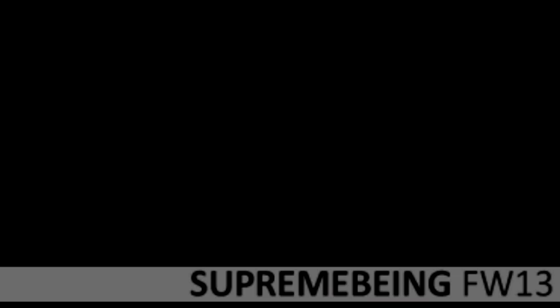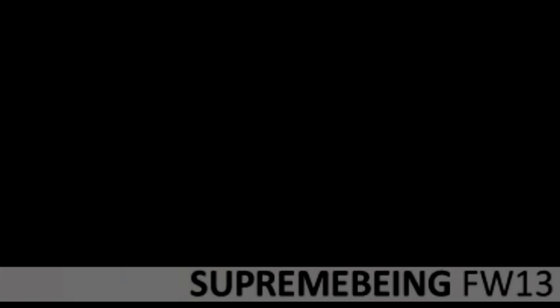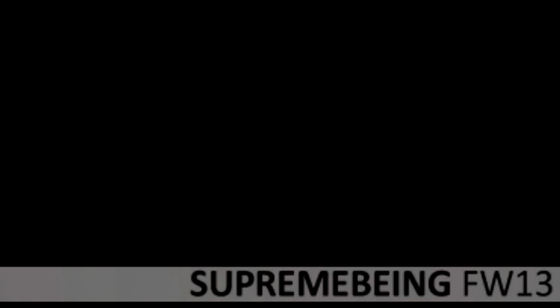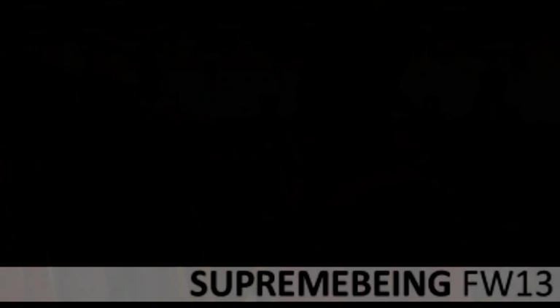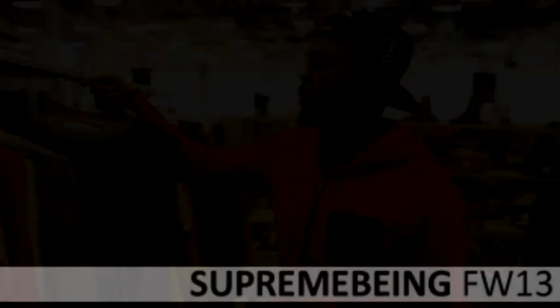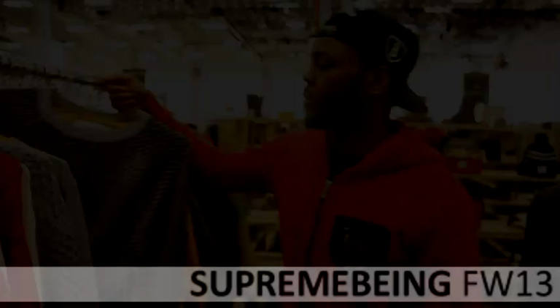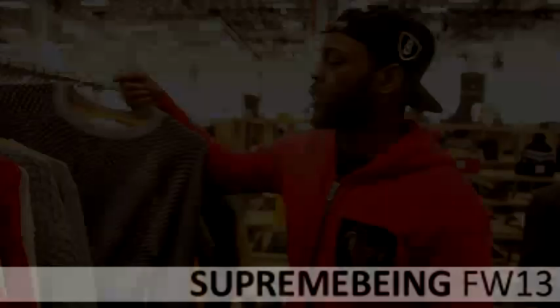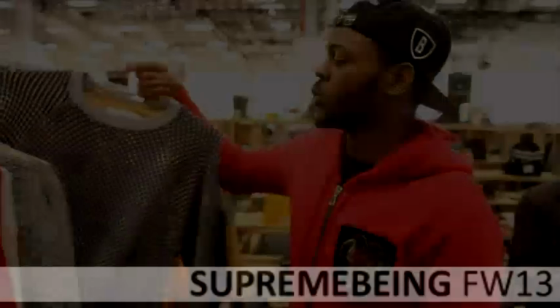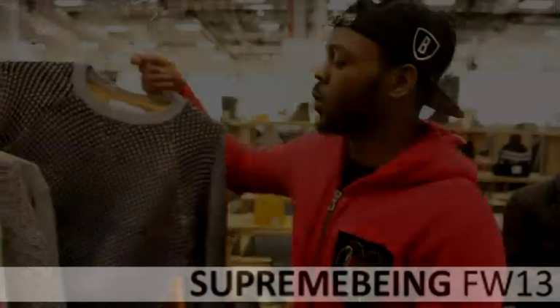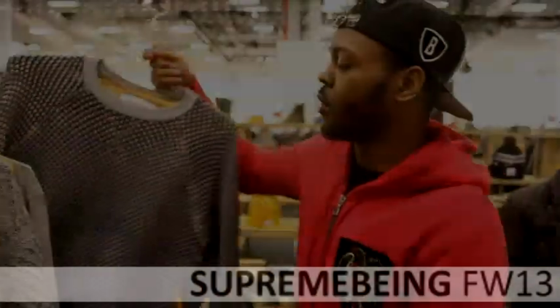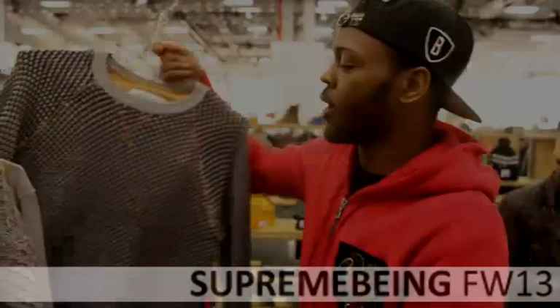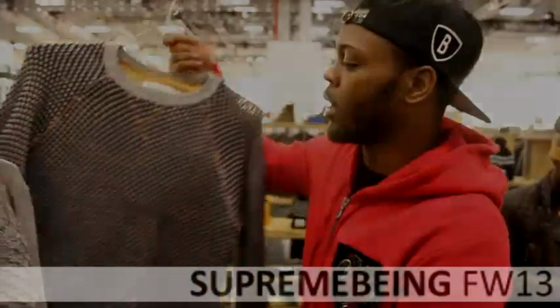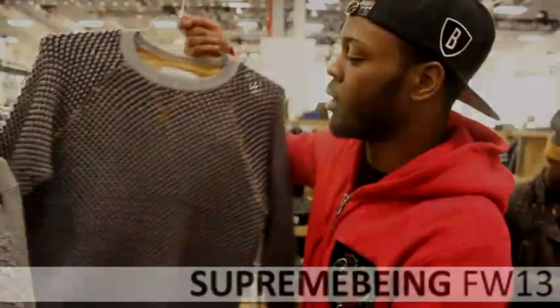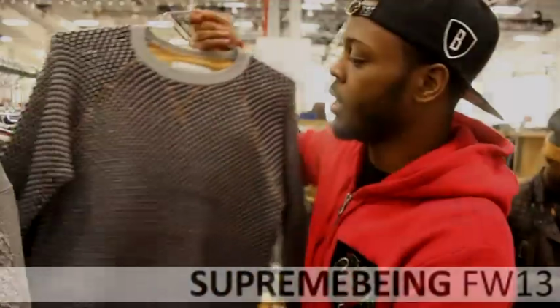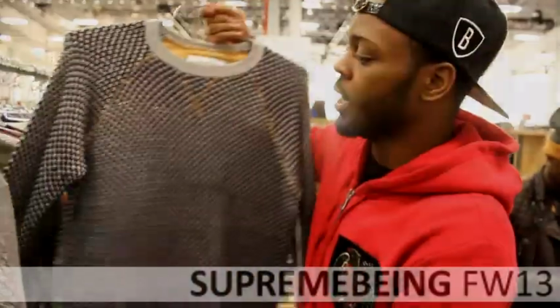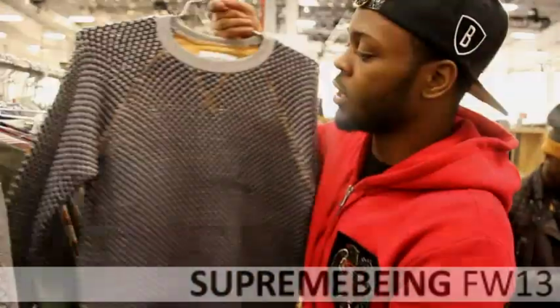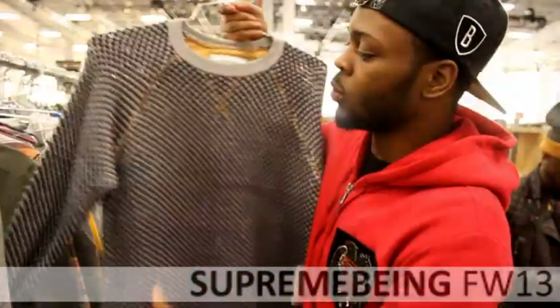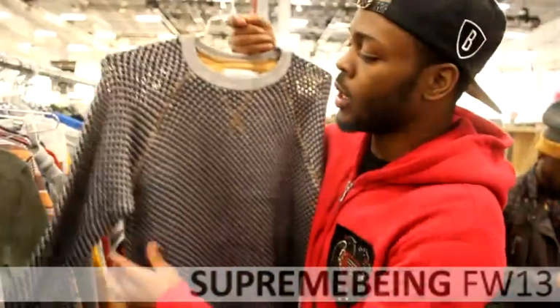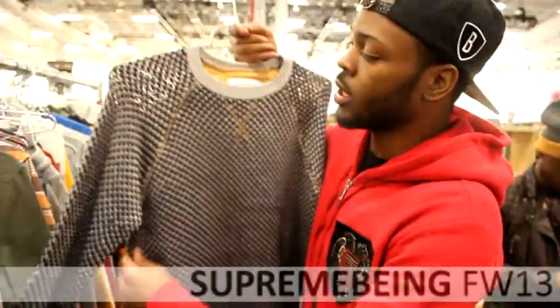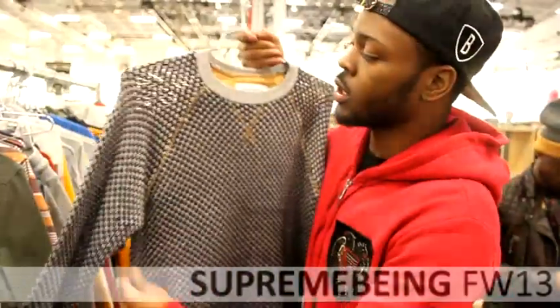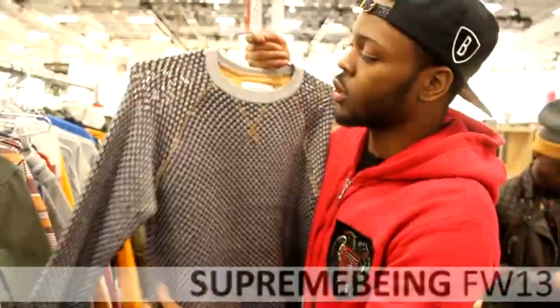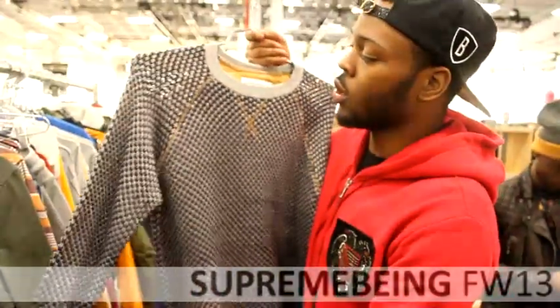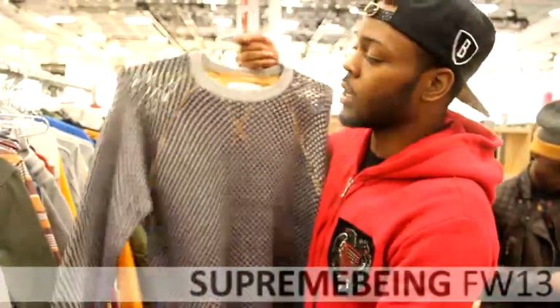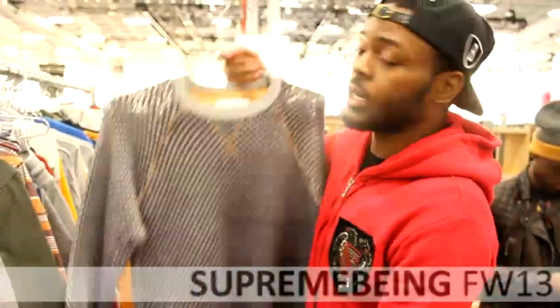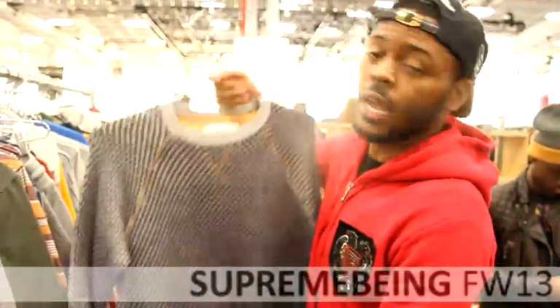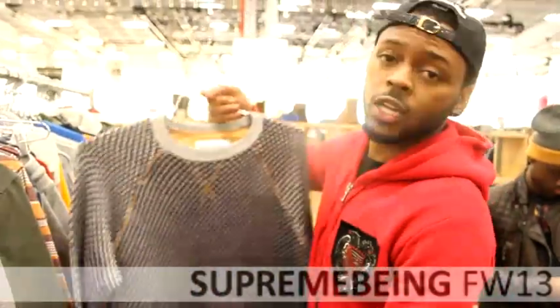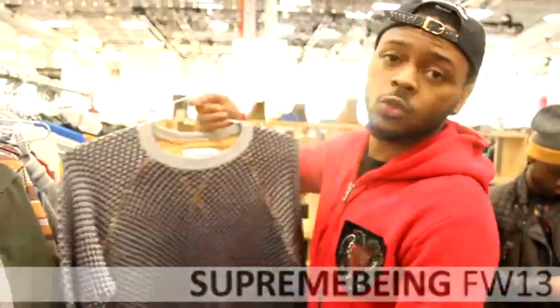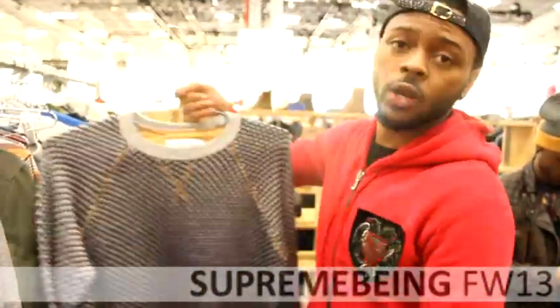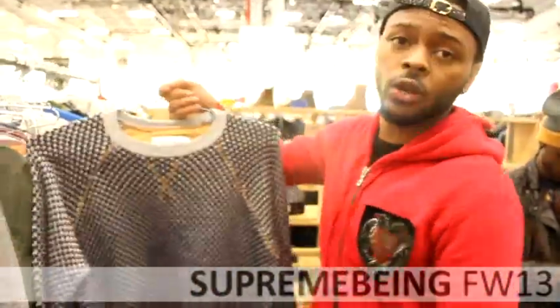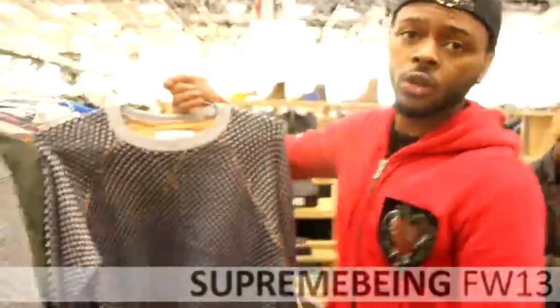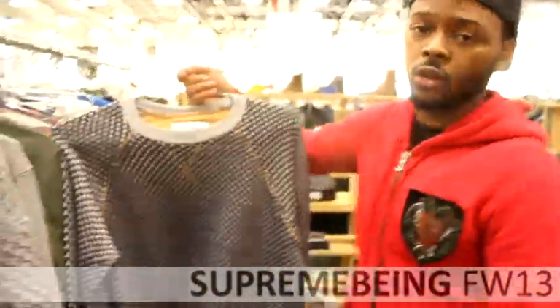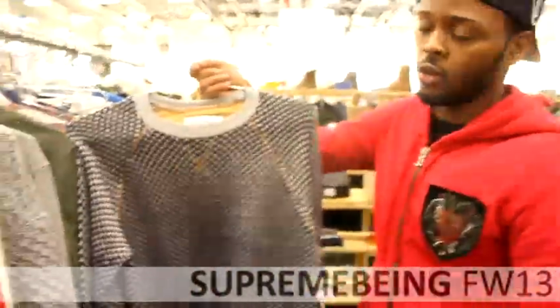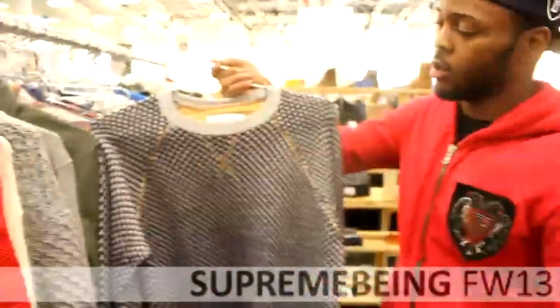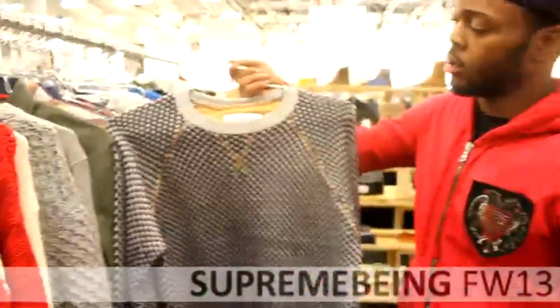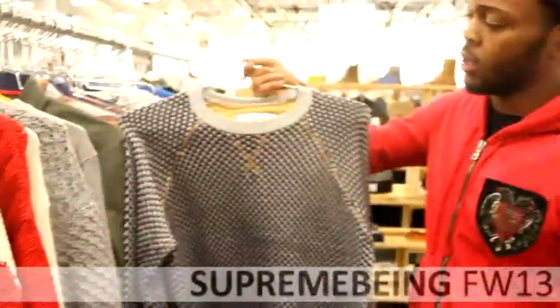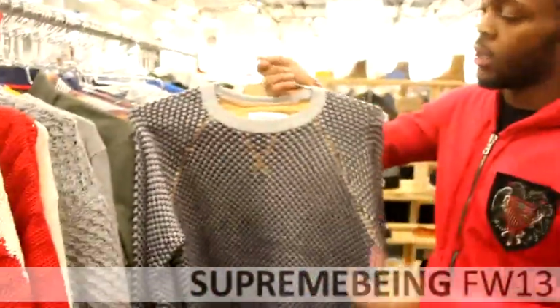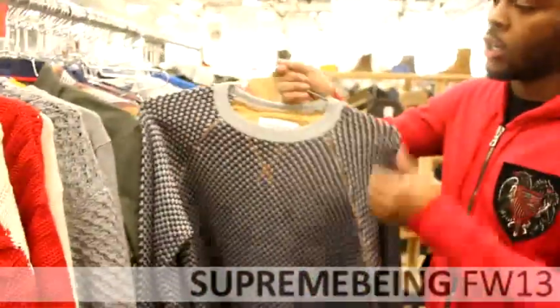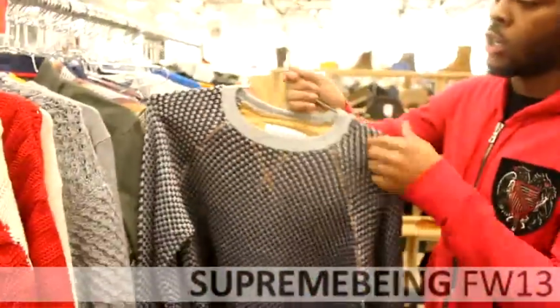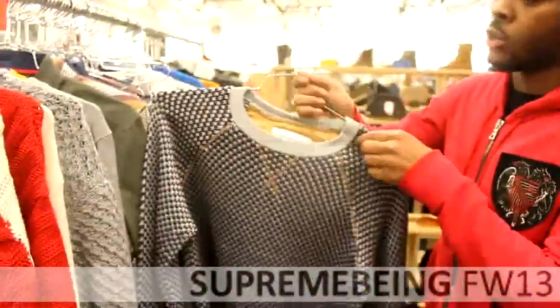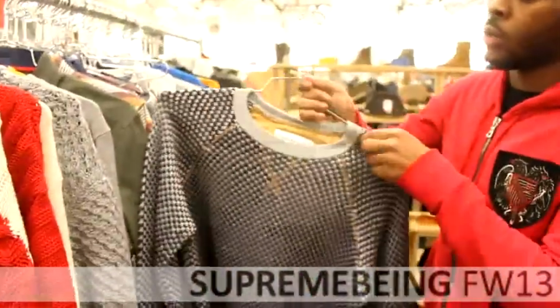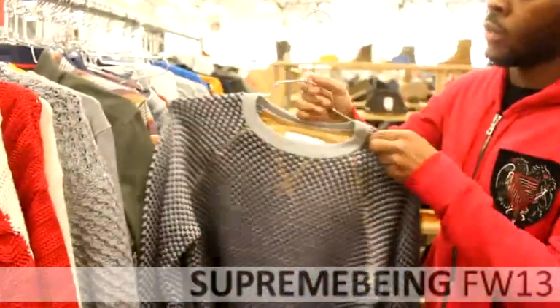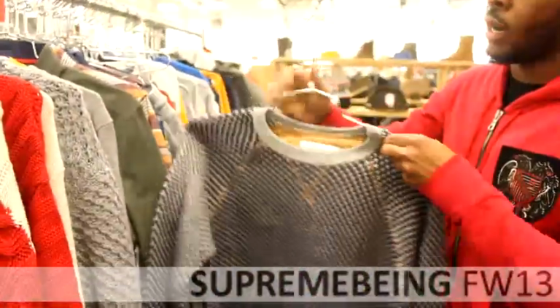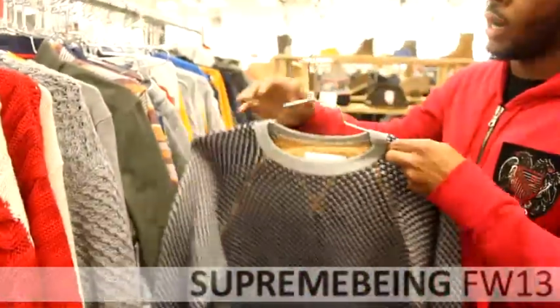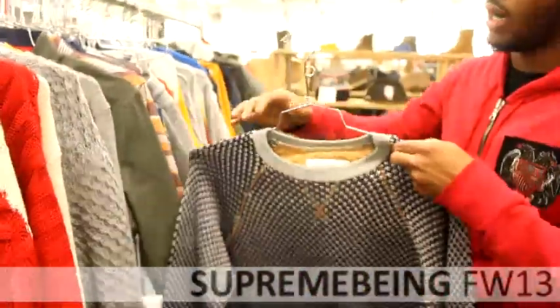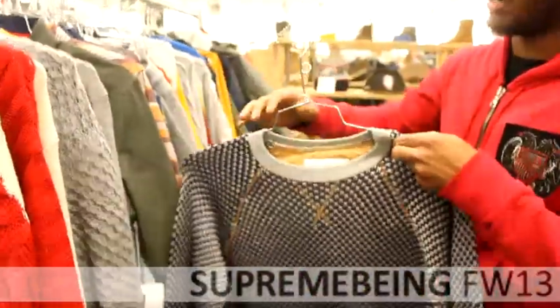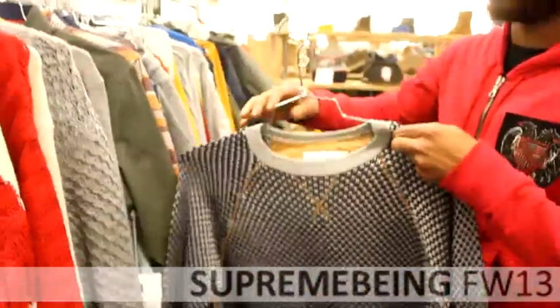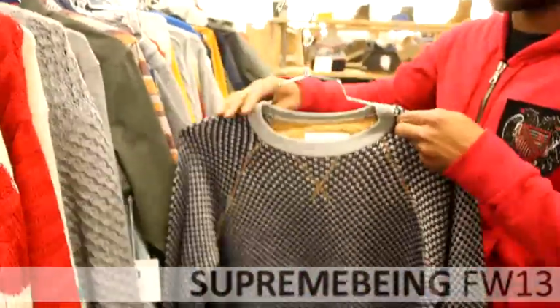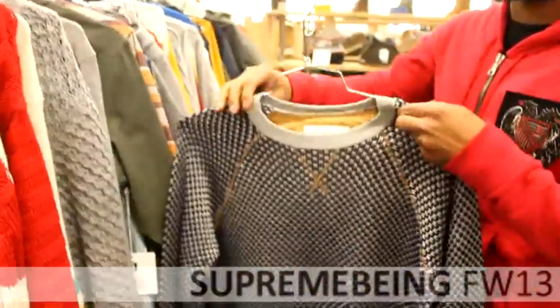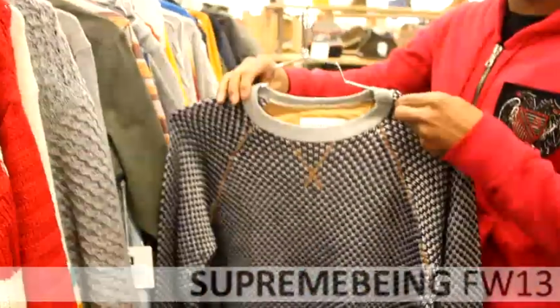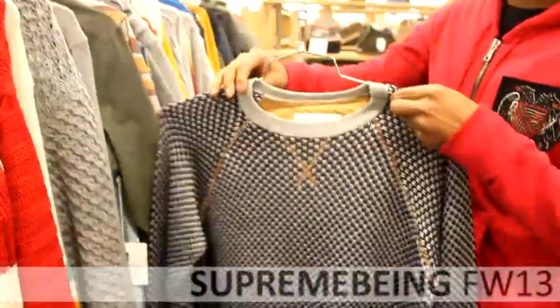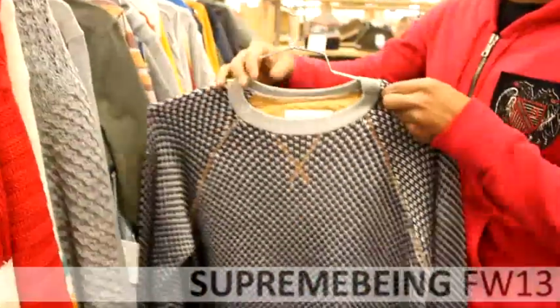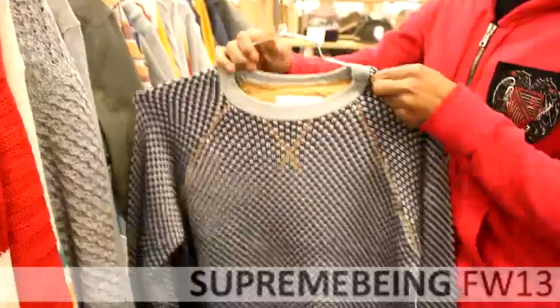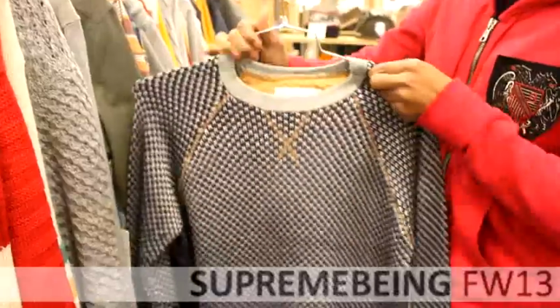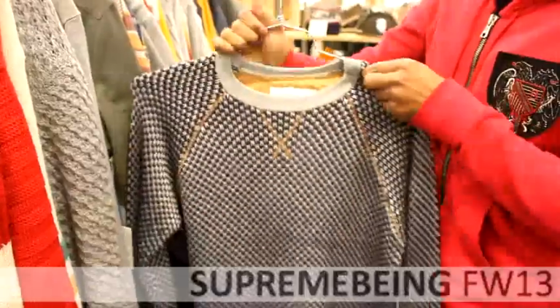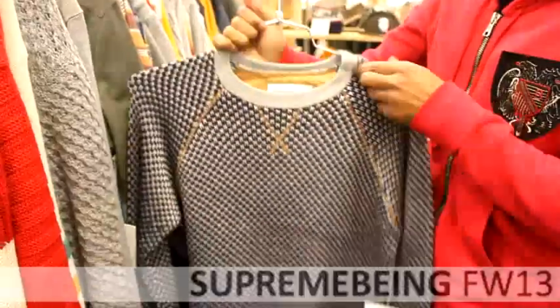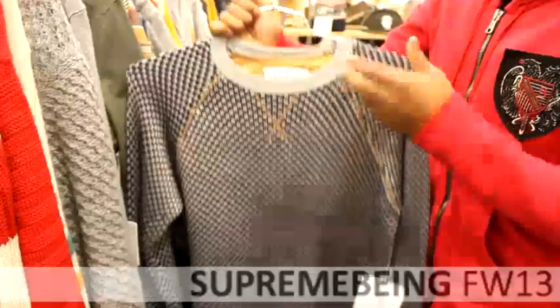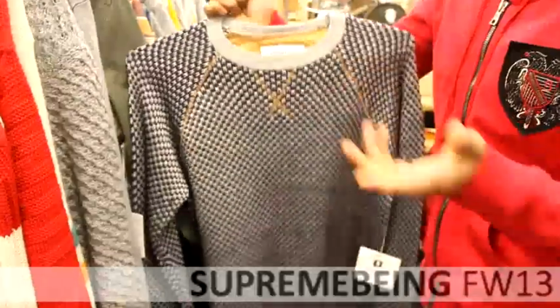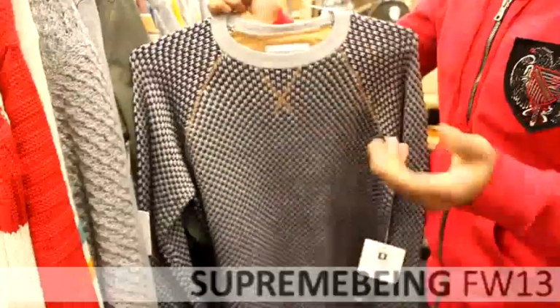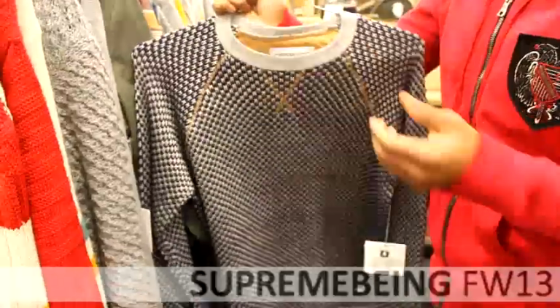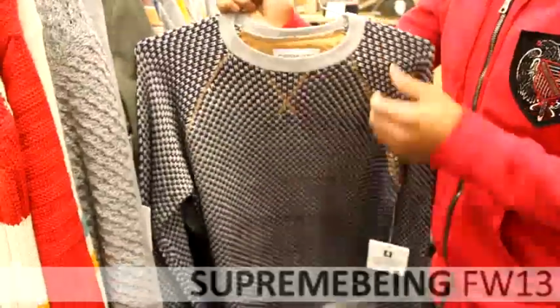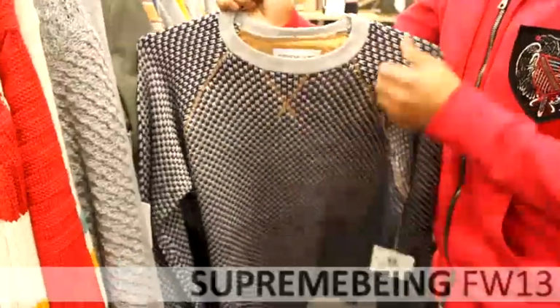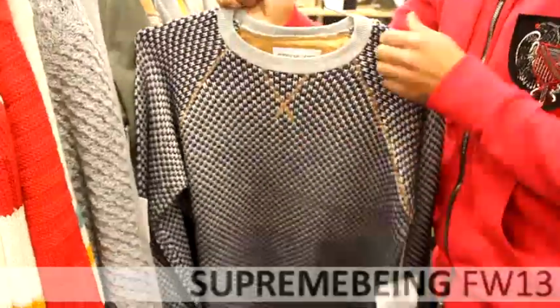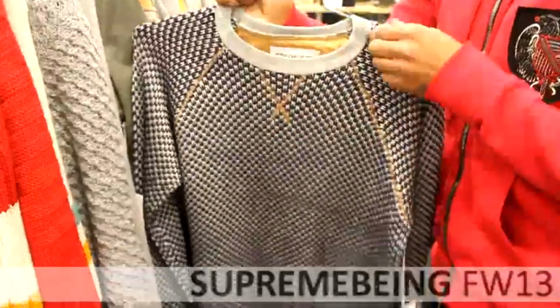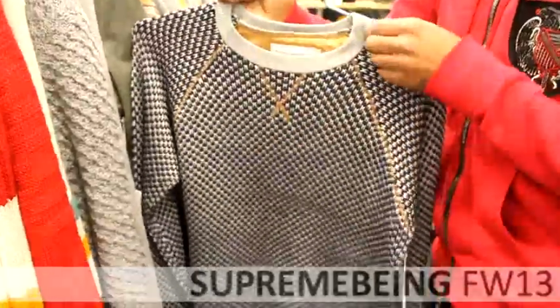This is one of our knit sweaters. It's called the deck sweater. It's one of our entire selling pieces — most popular piece.